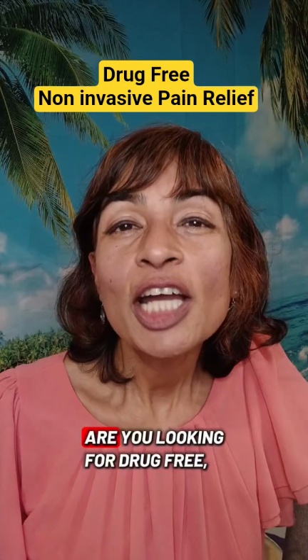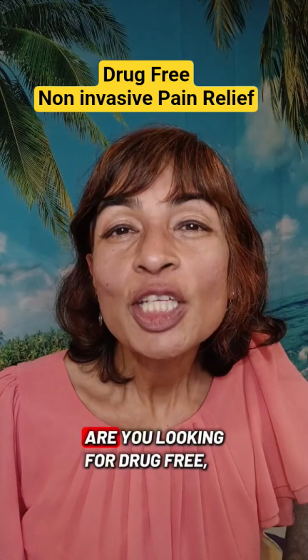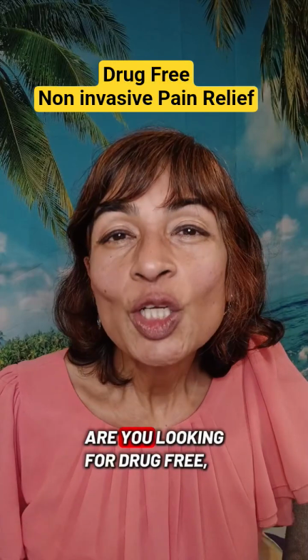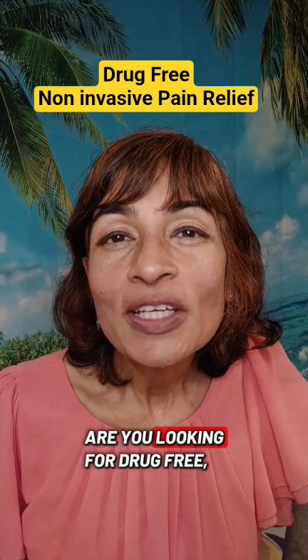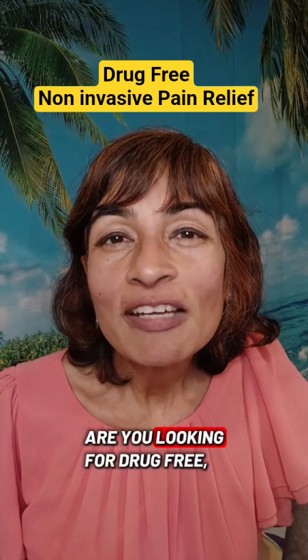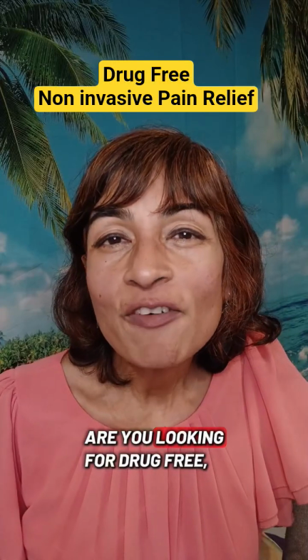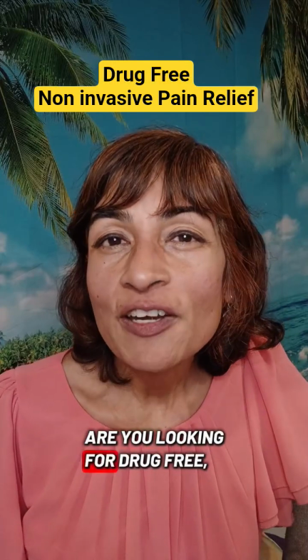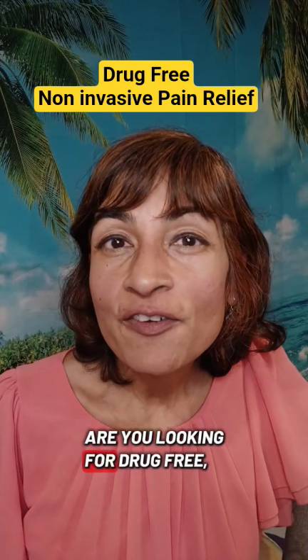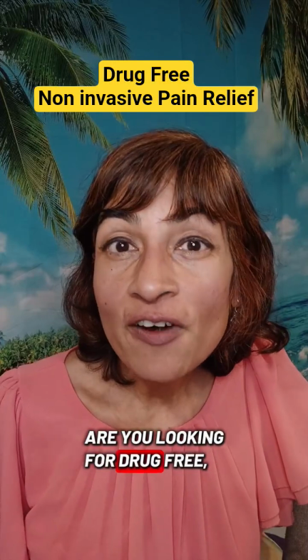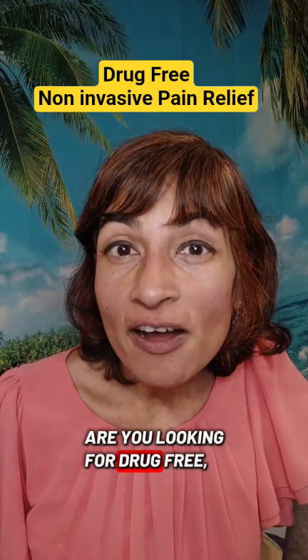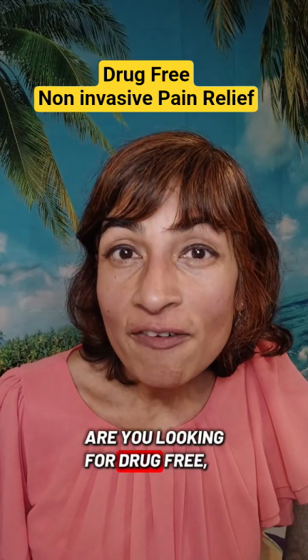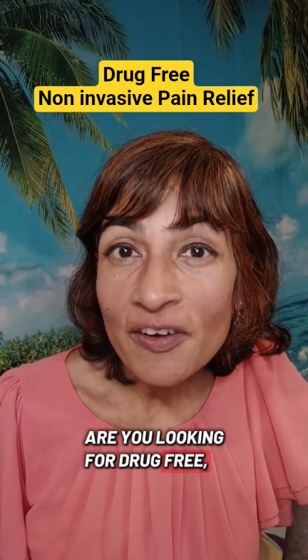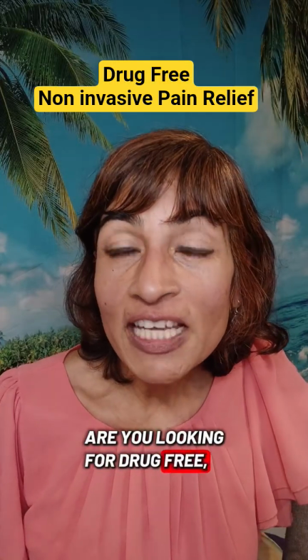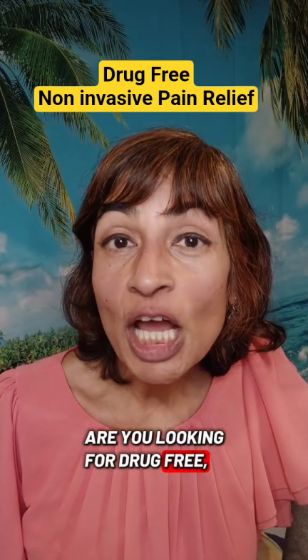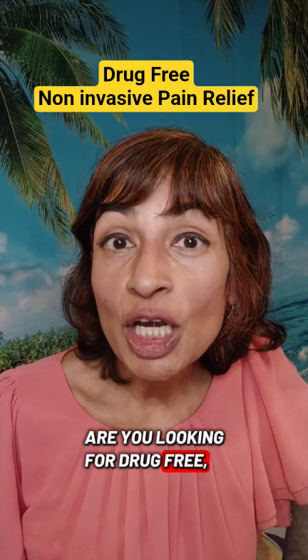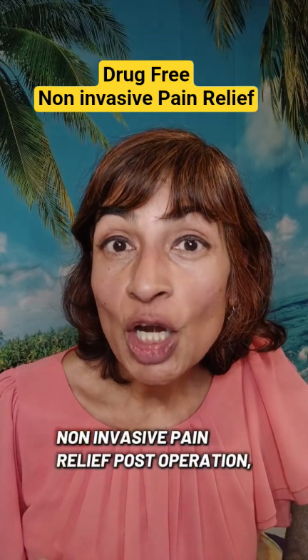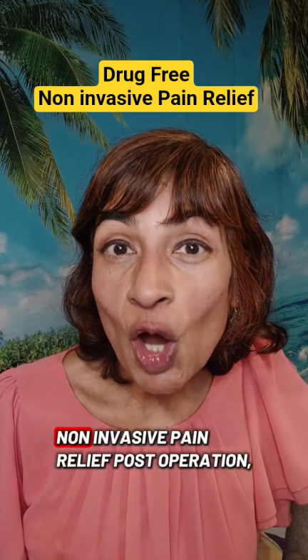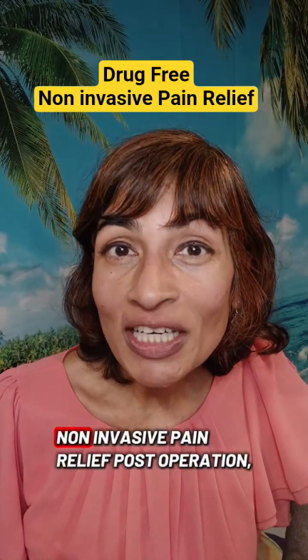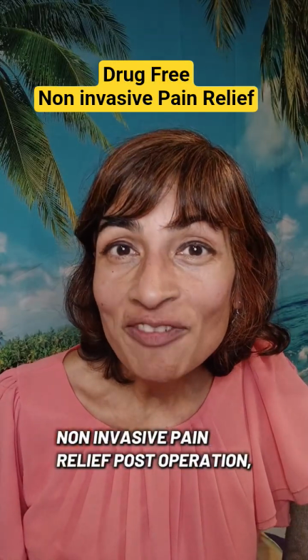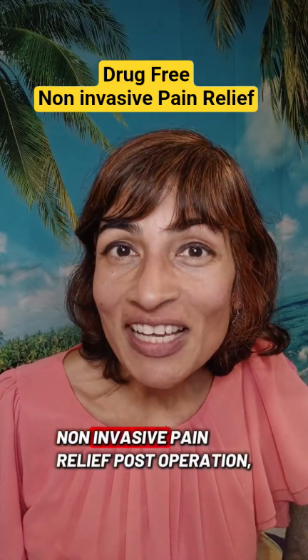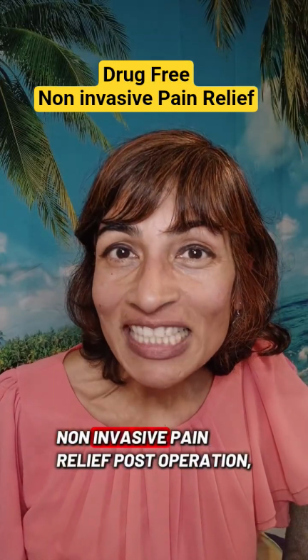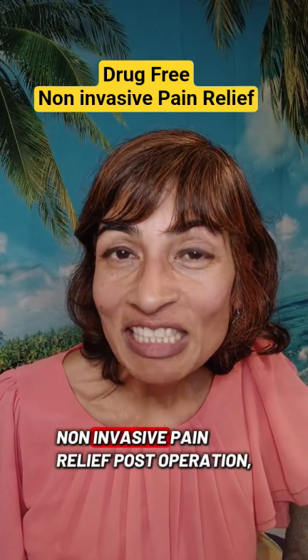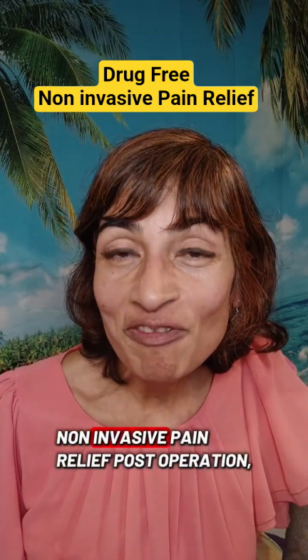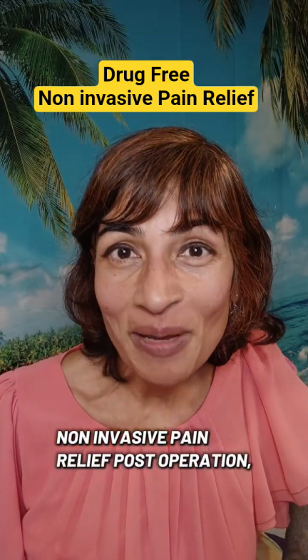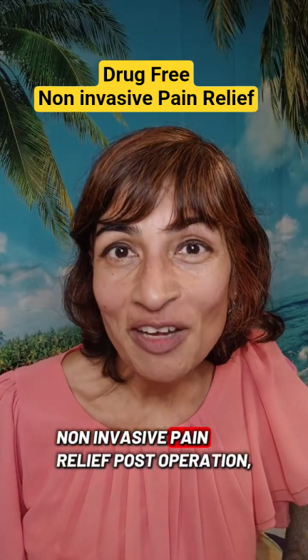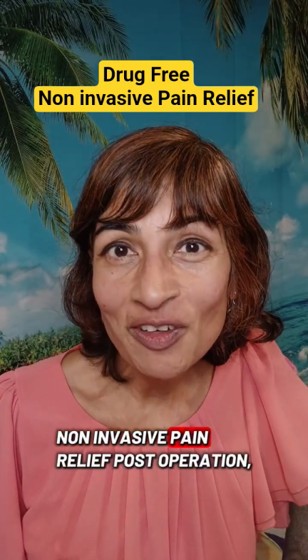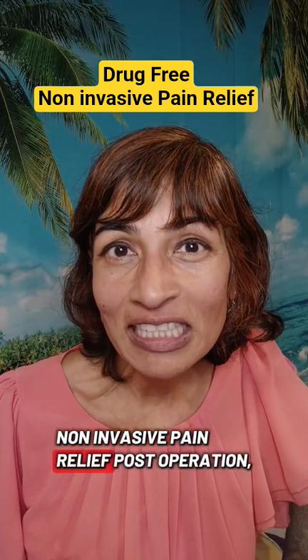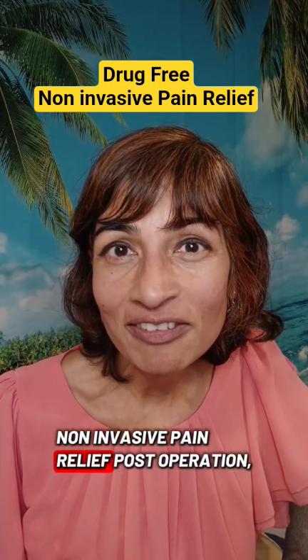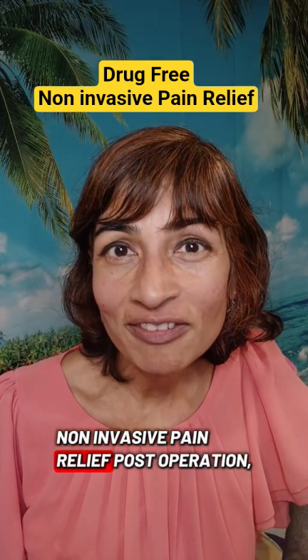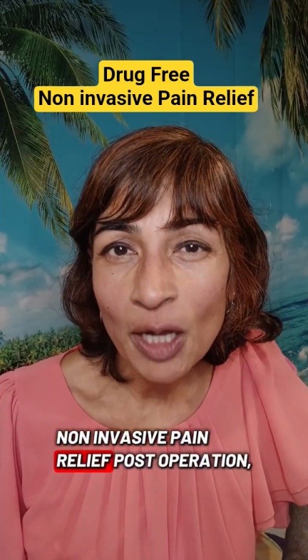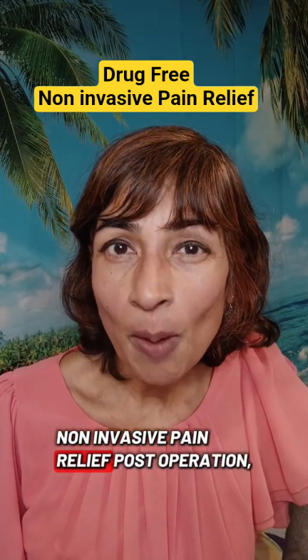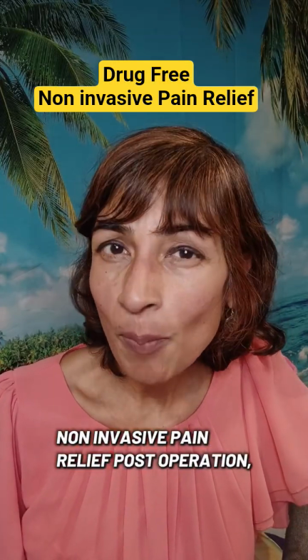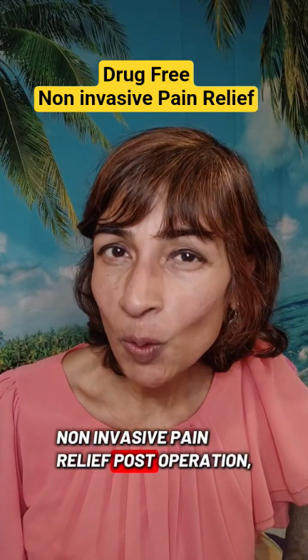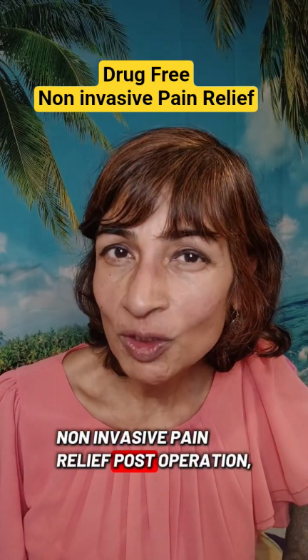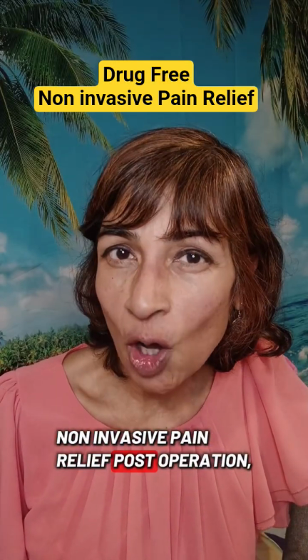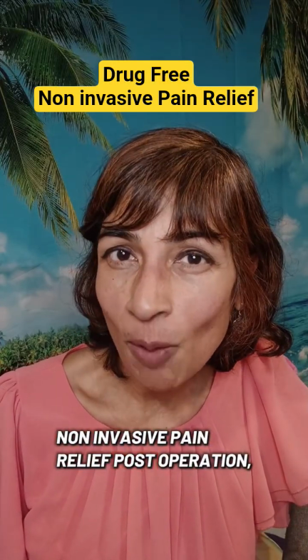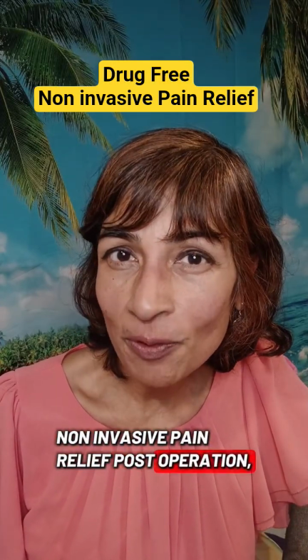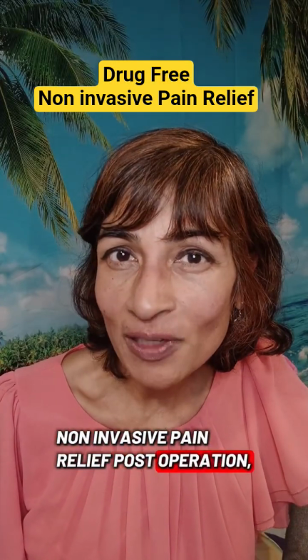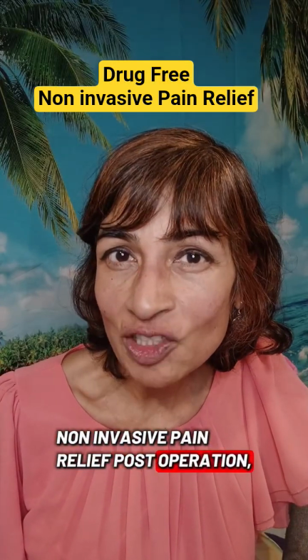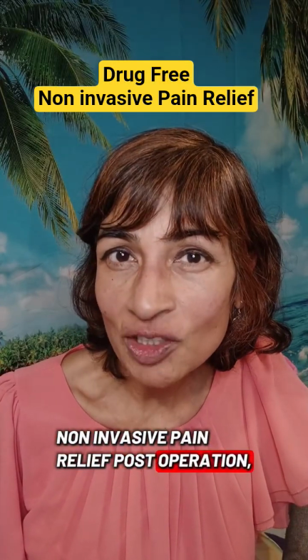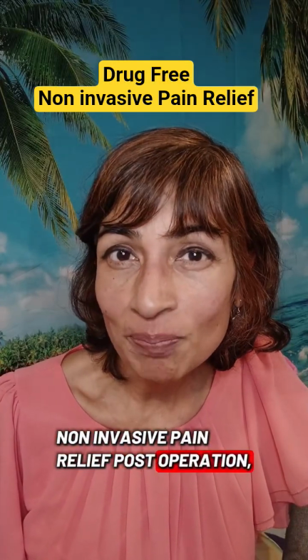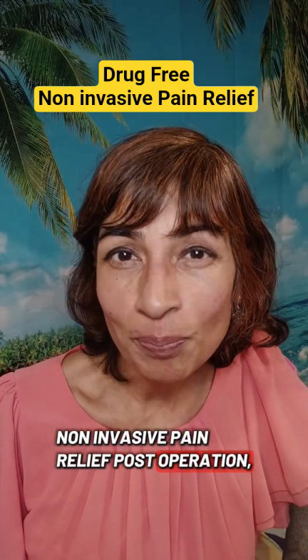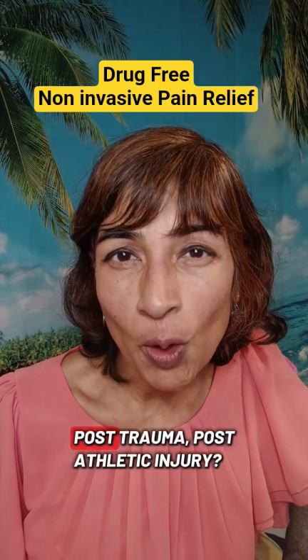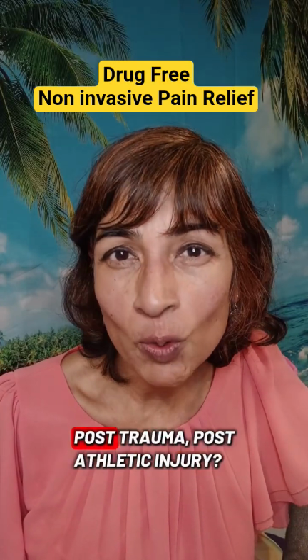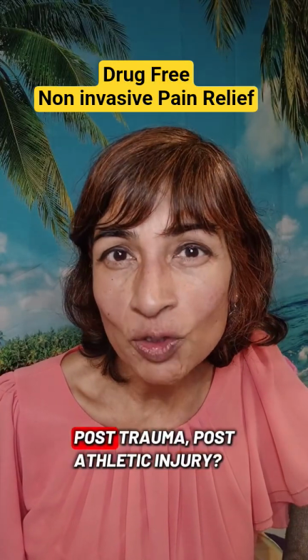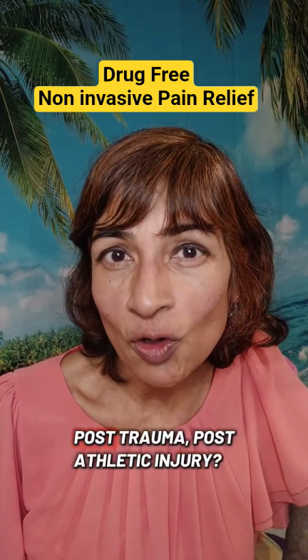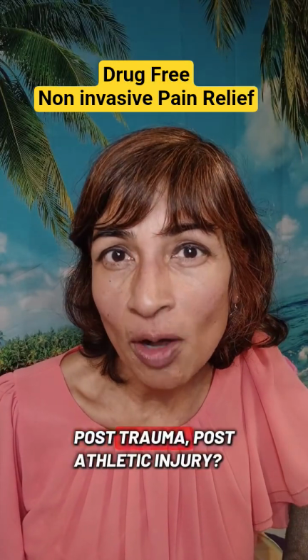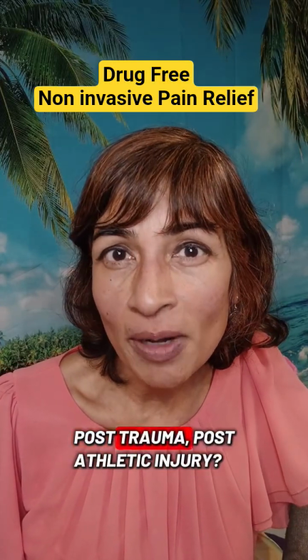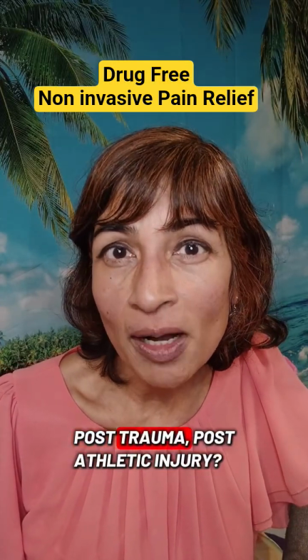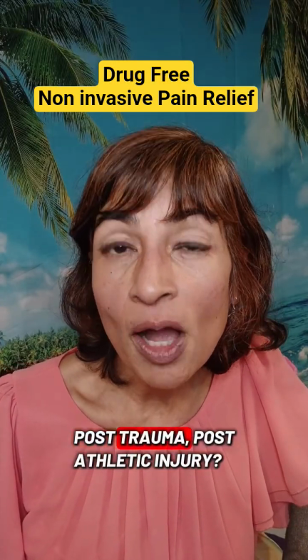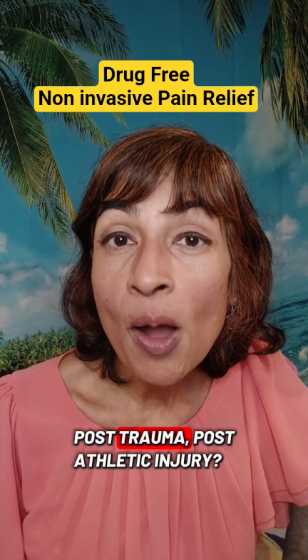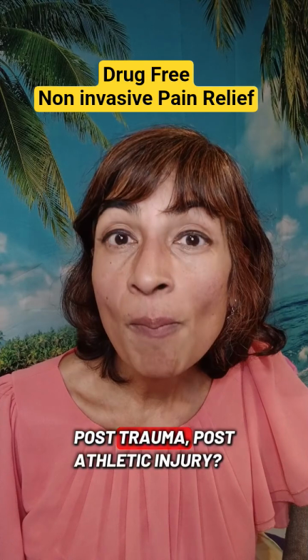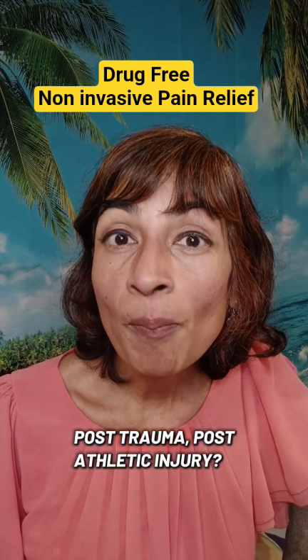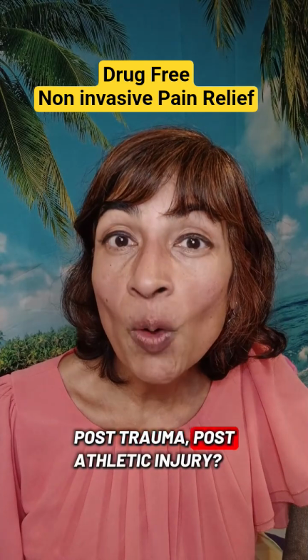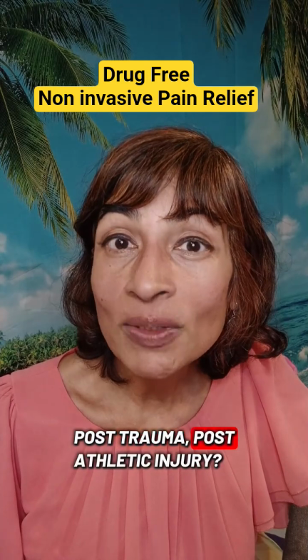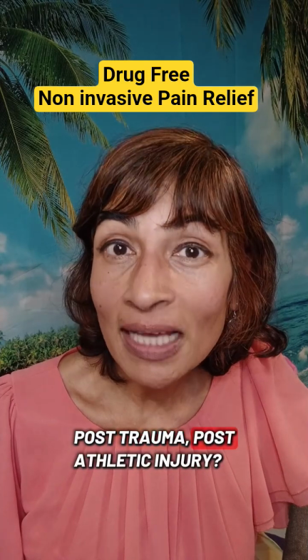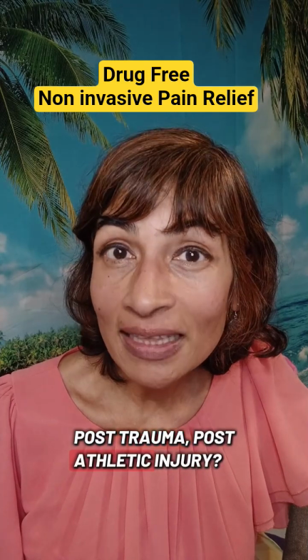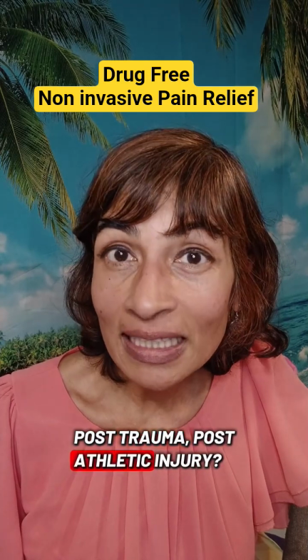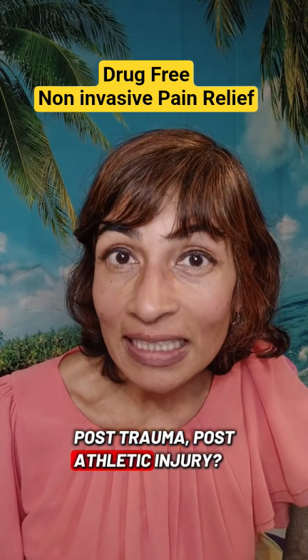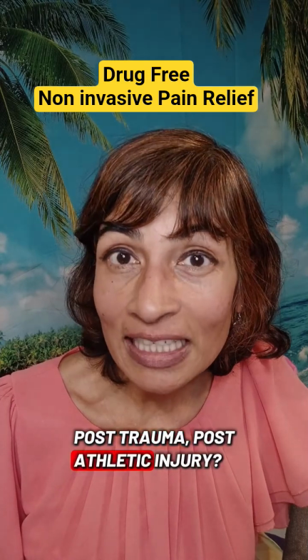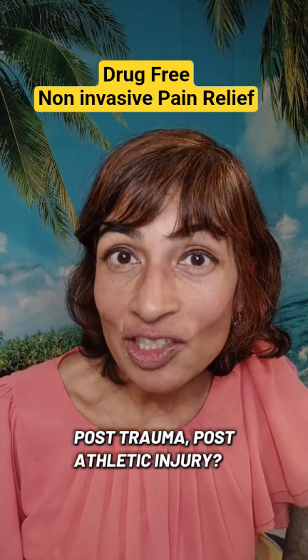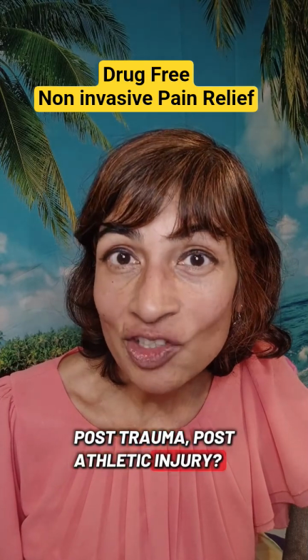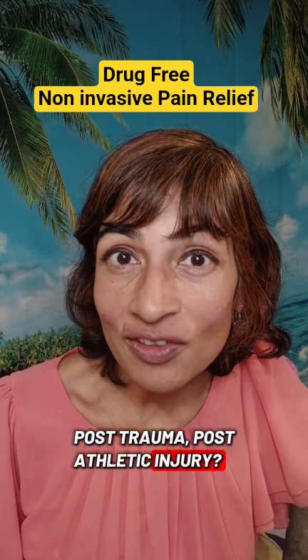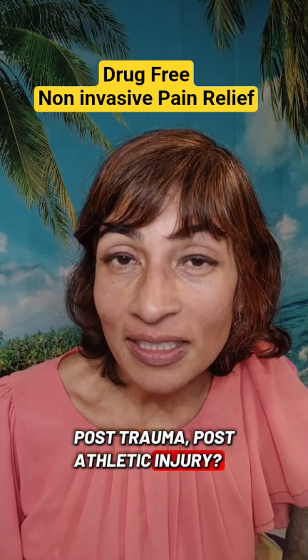Are you looking for drug-free, non-invasive pain relief — post-operation, post-trauma, post-athletic injury?